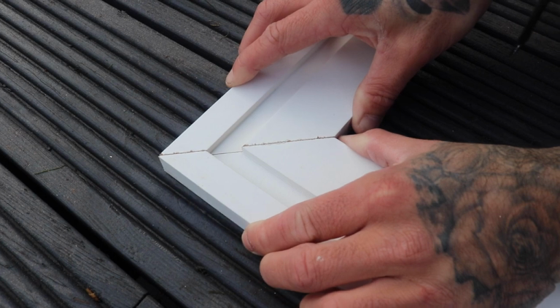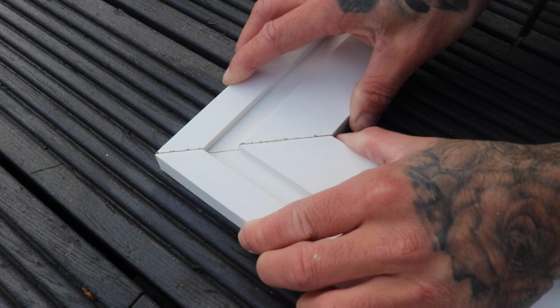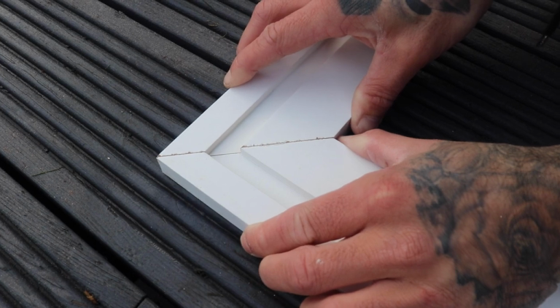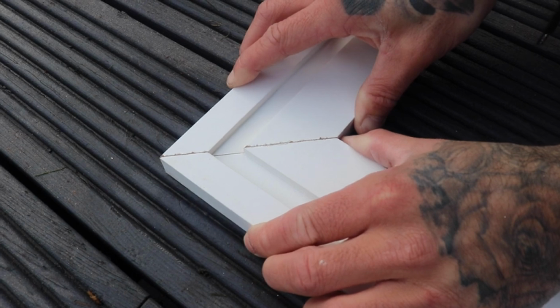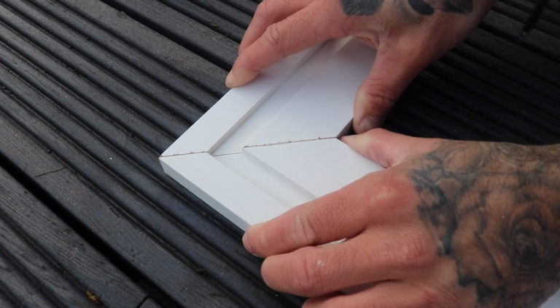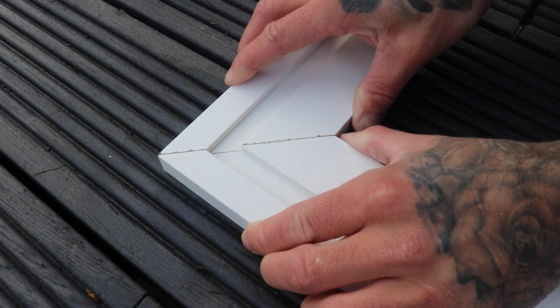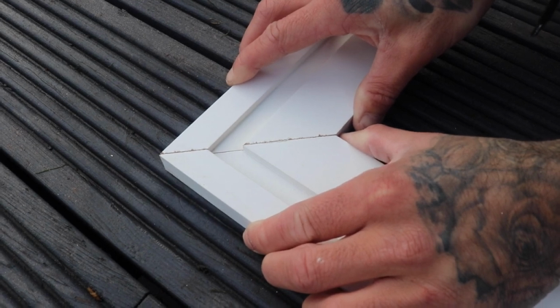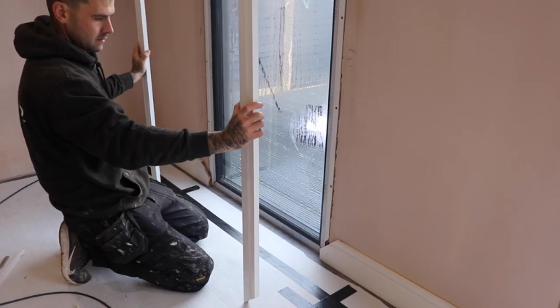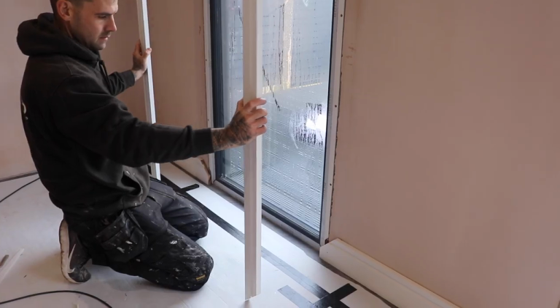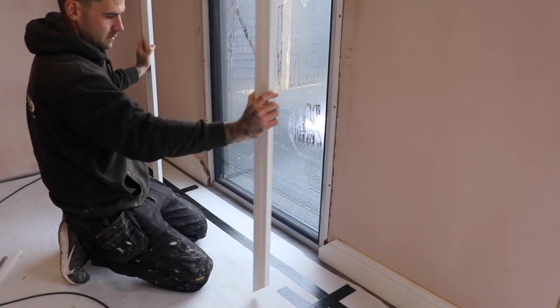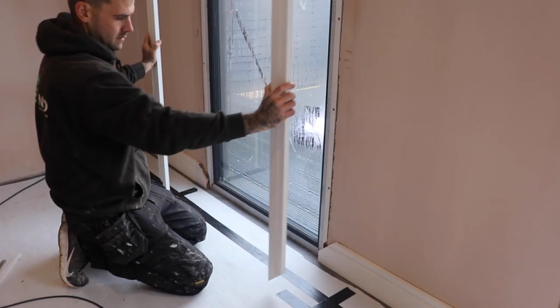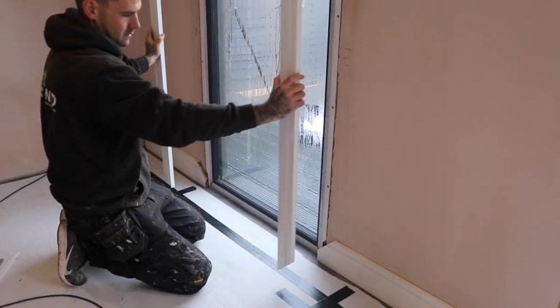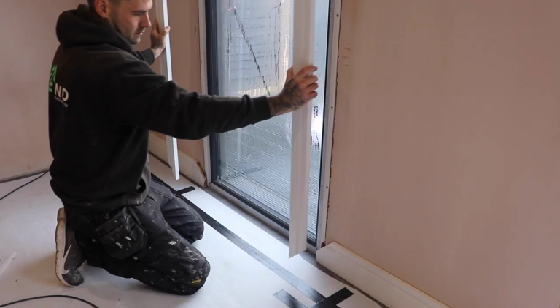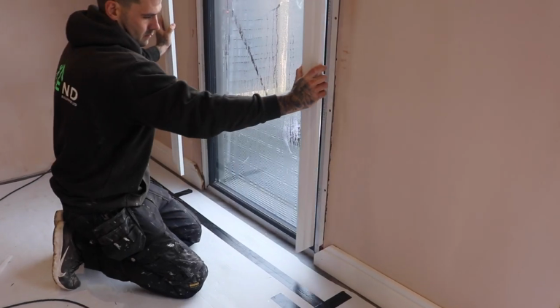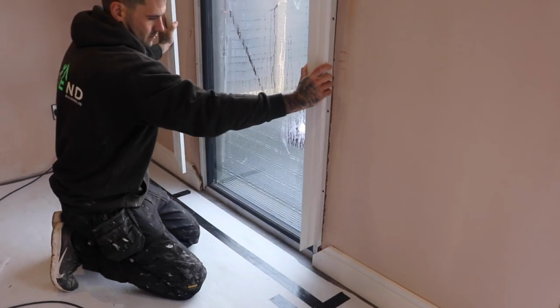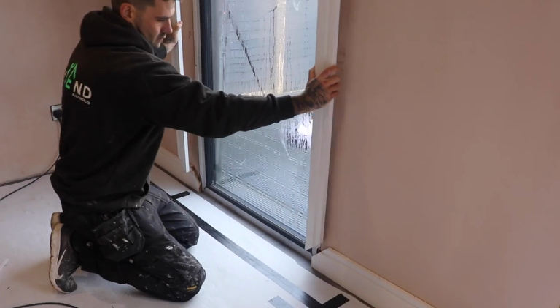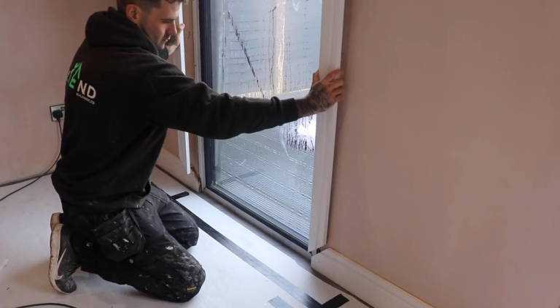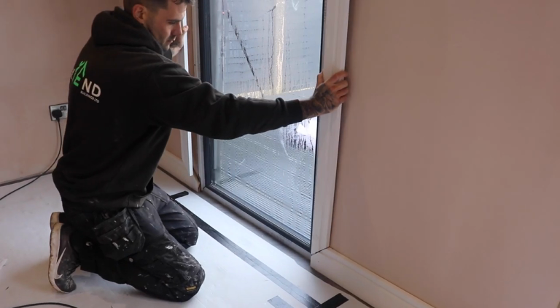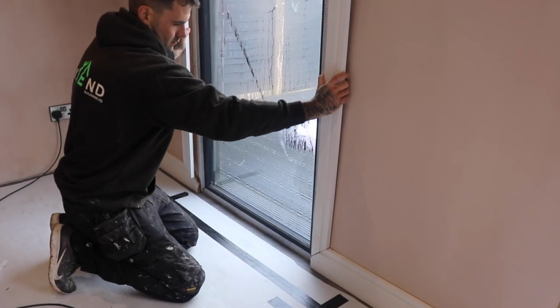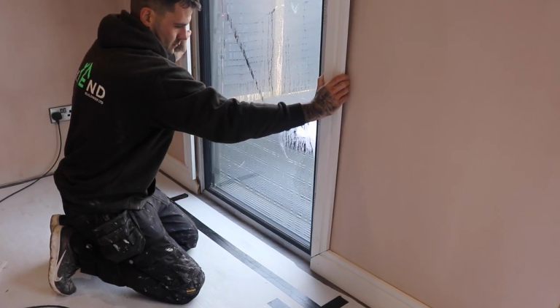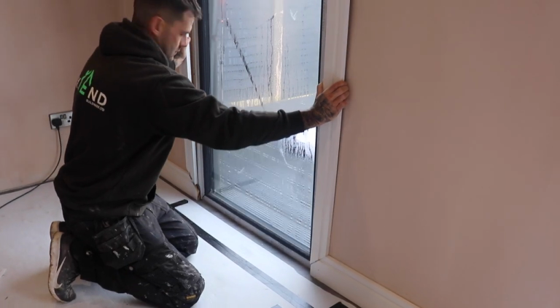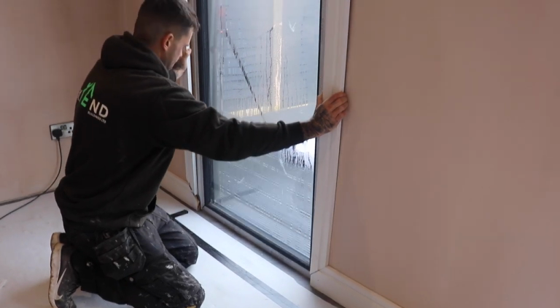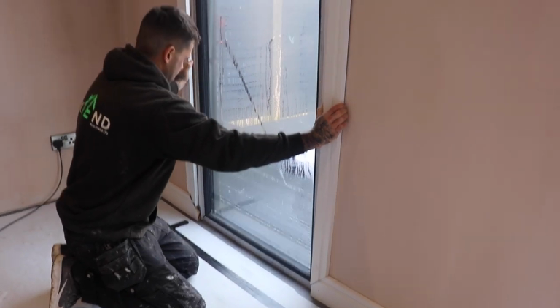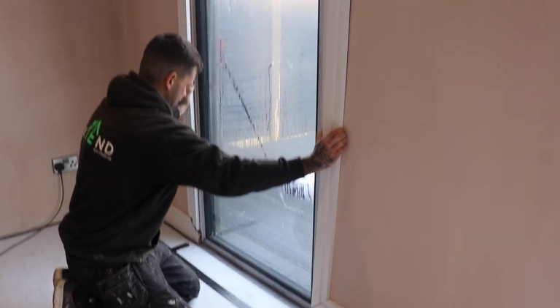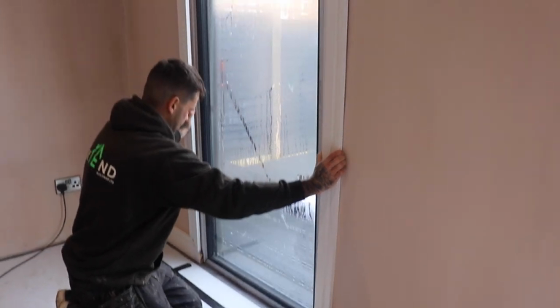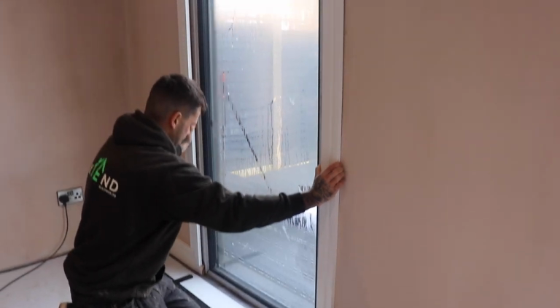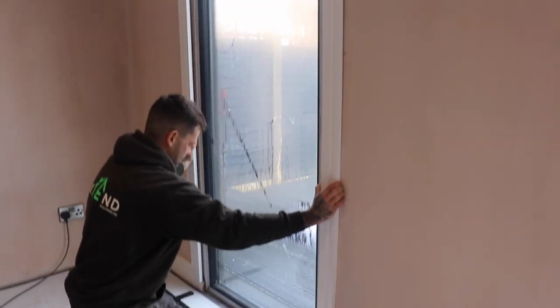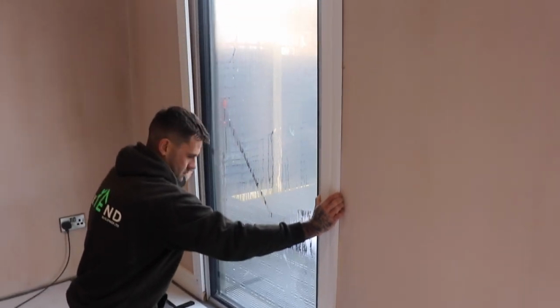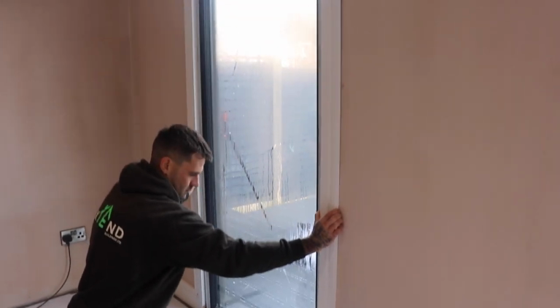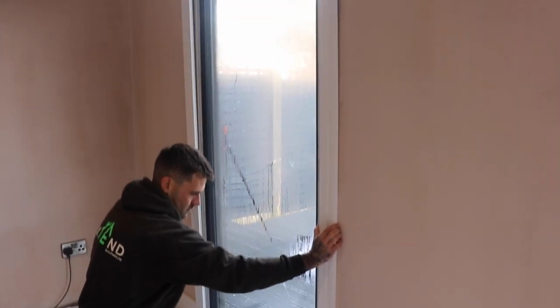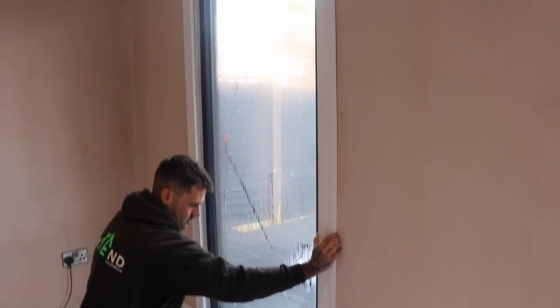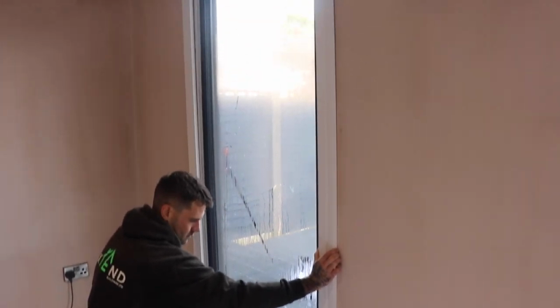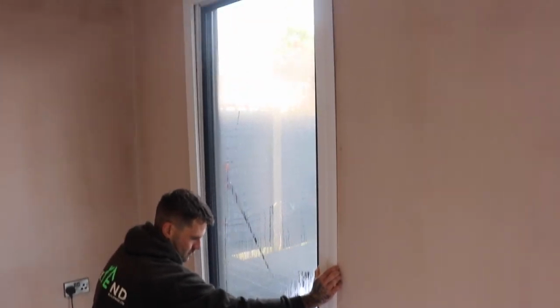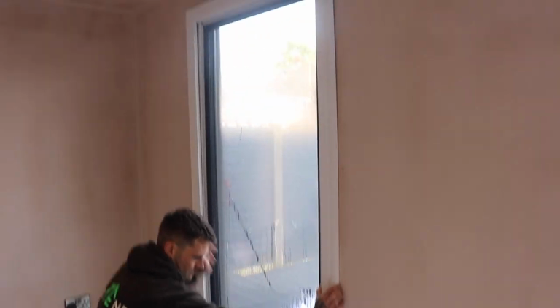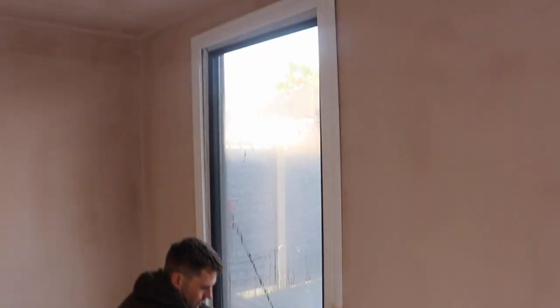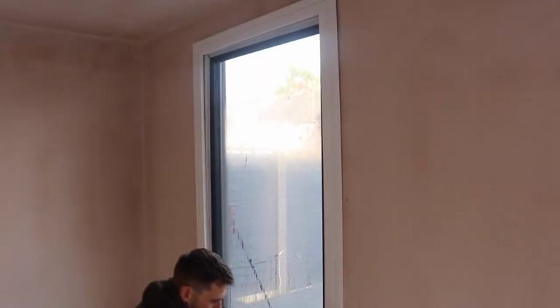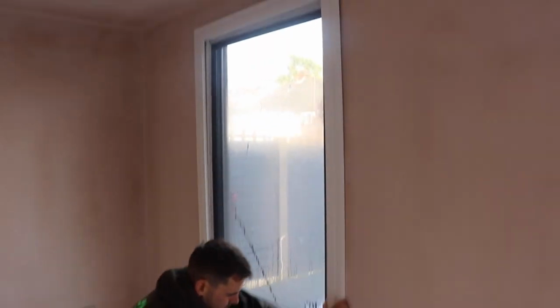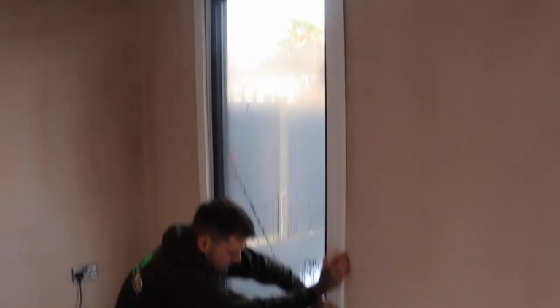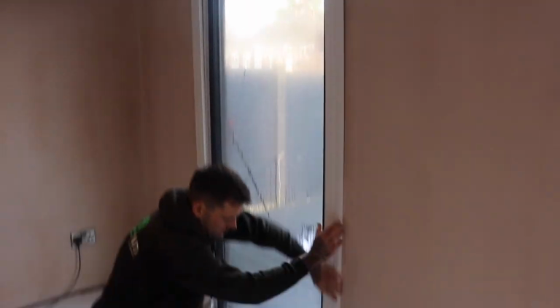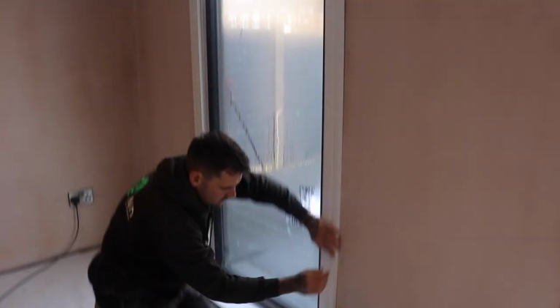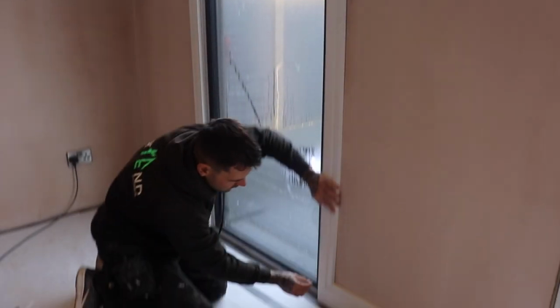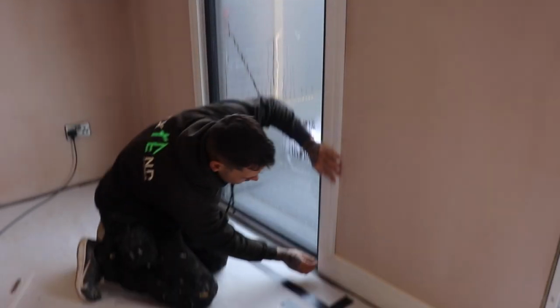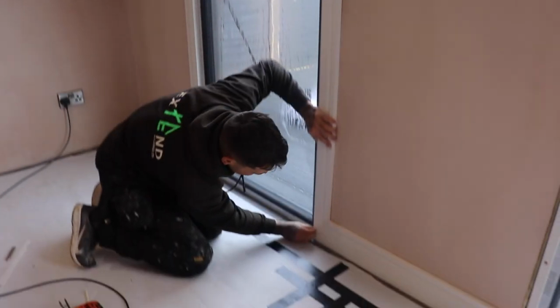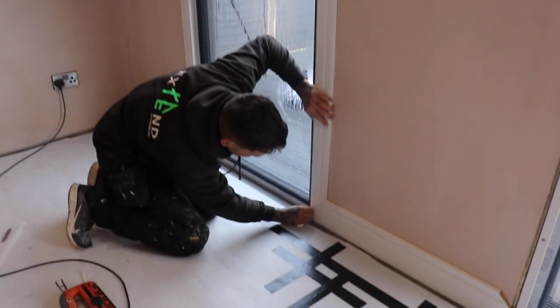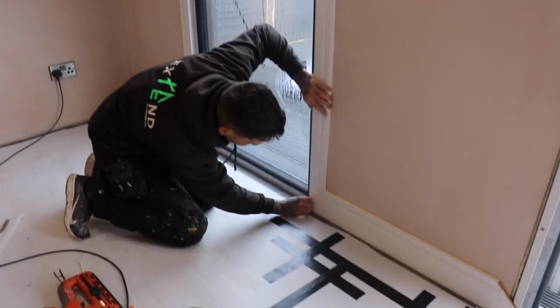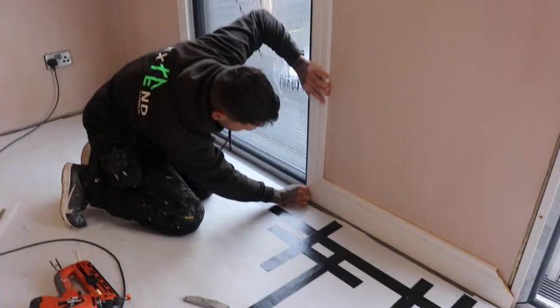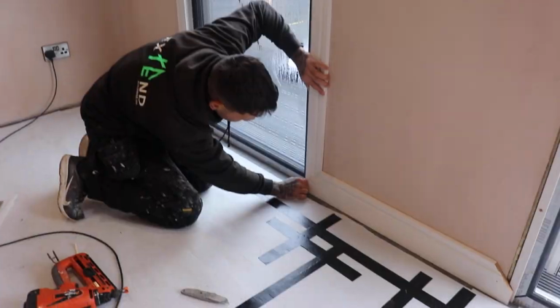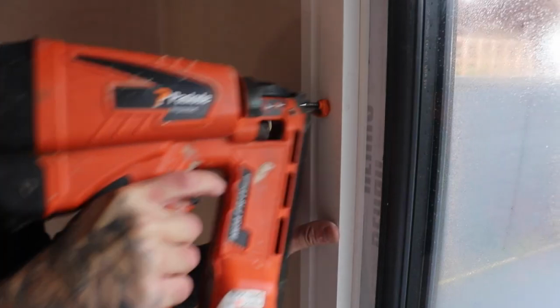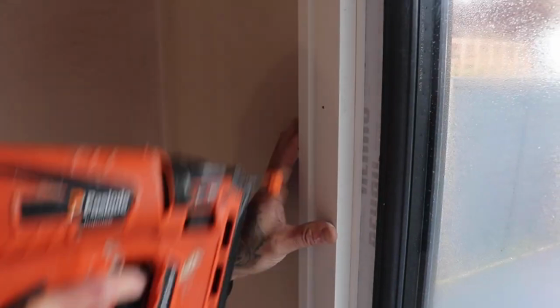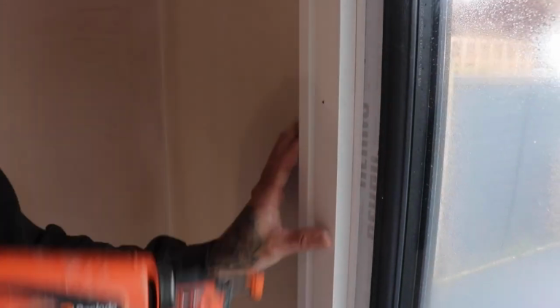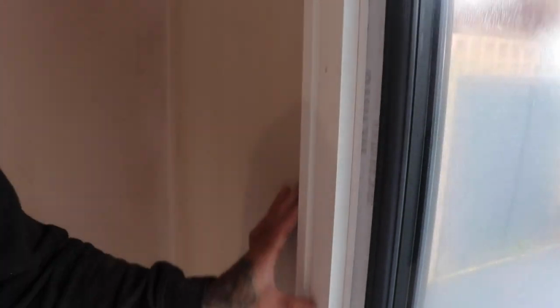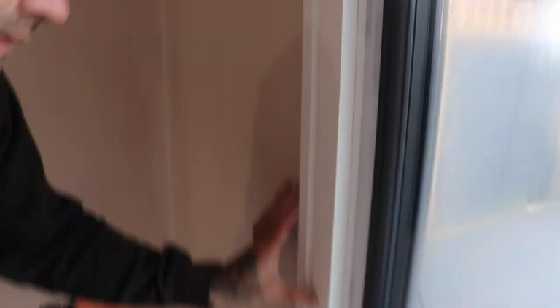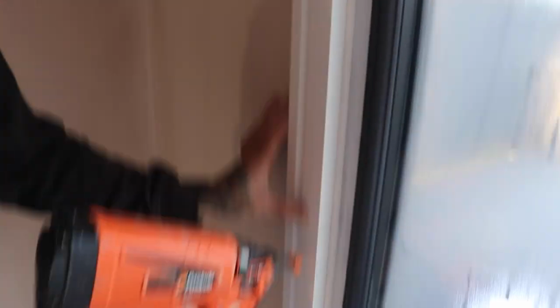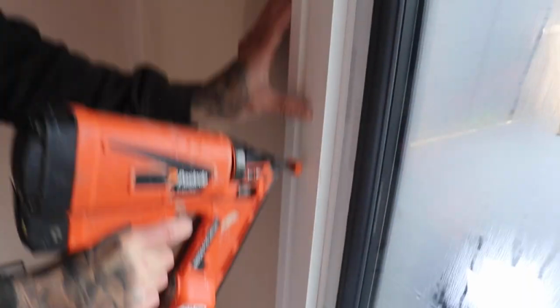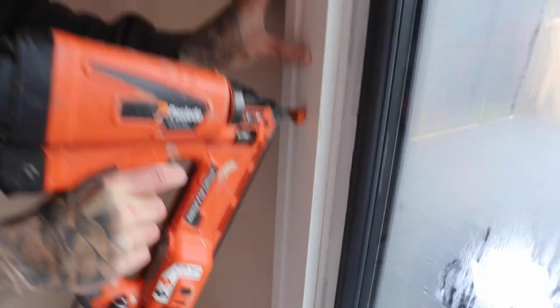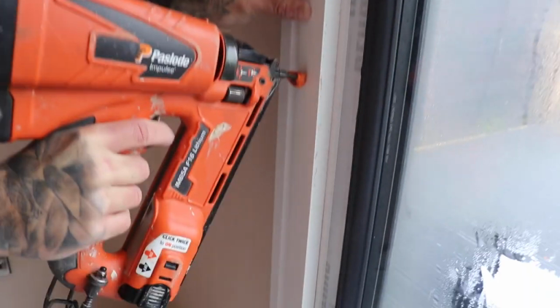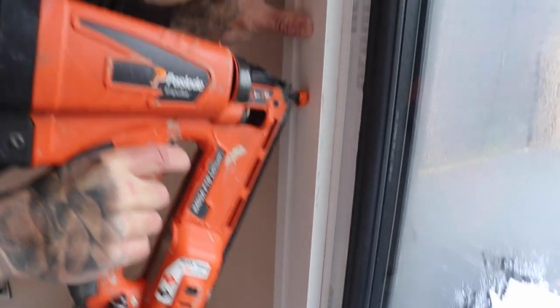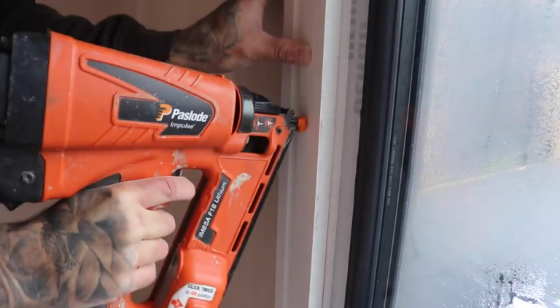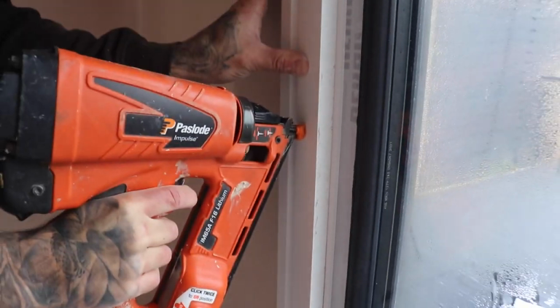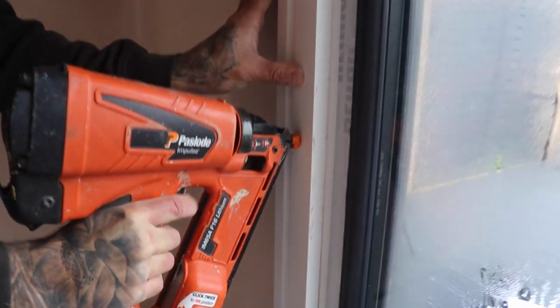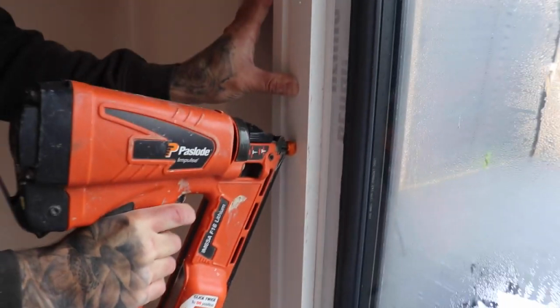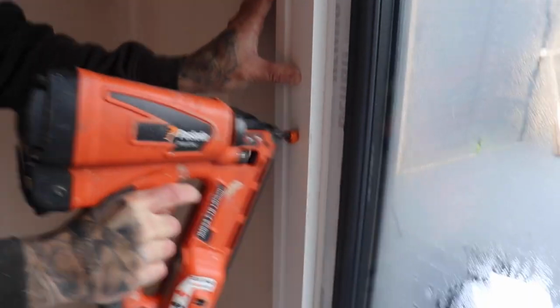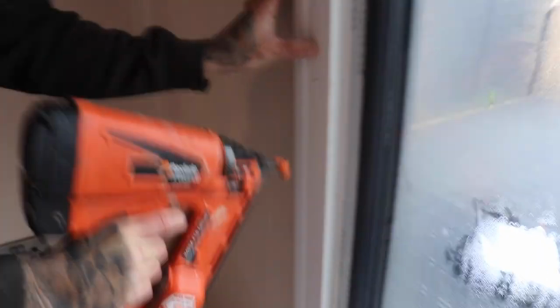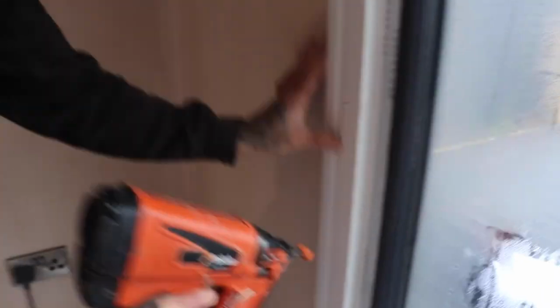Once we've made up our architrave we can fix it to our wall. Hold it in place correctly and pin it to the wall with our nail gun.